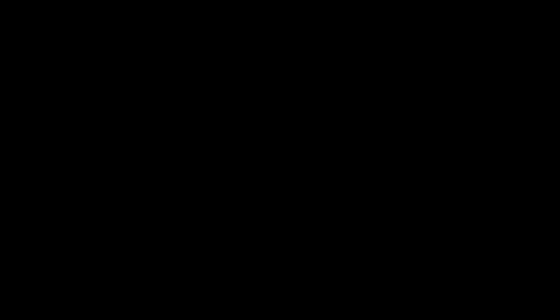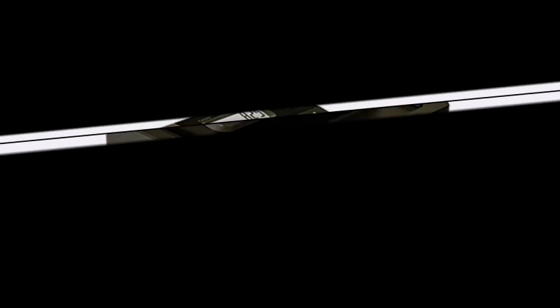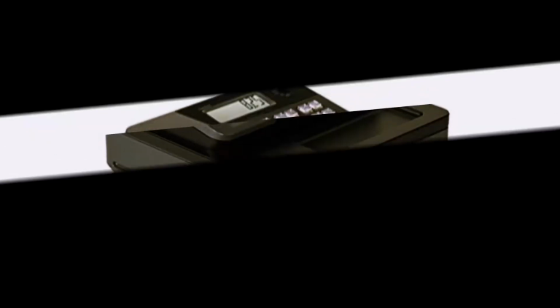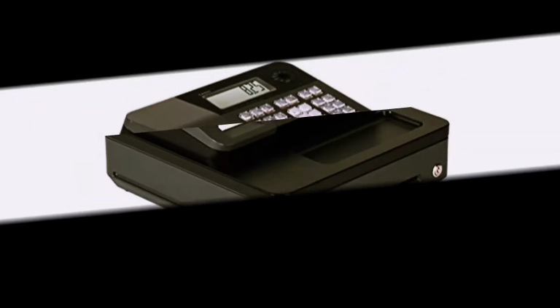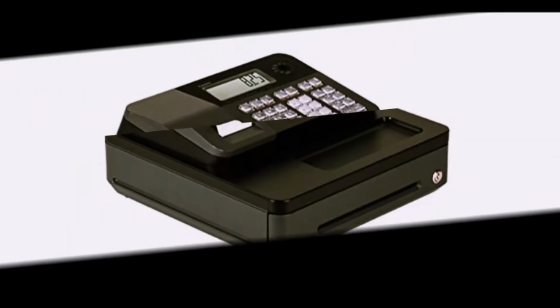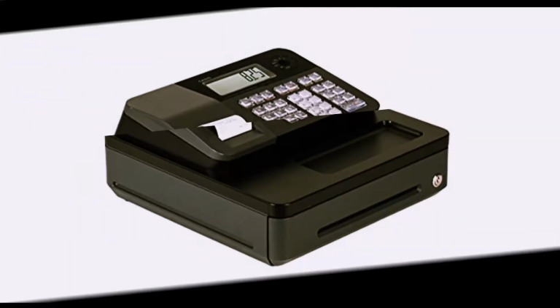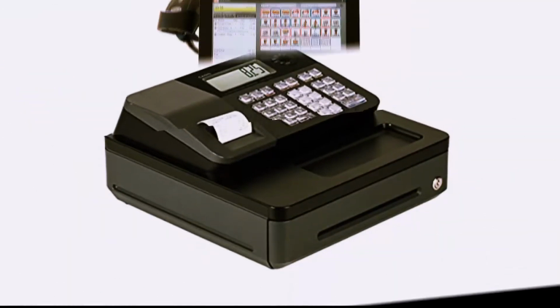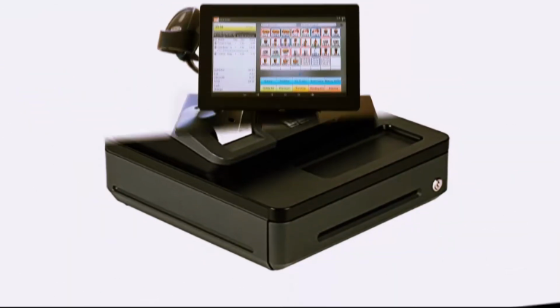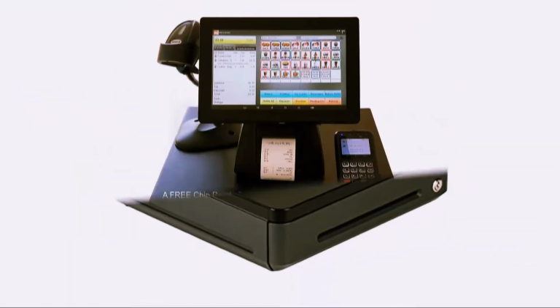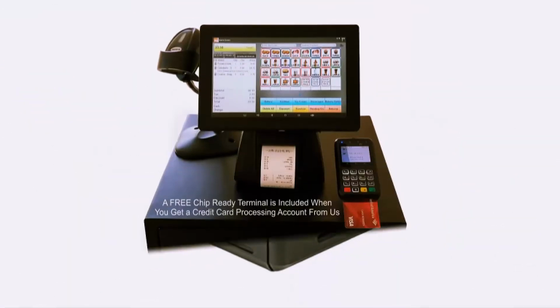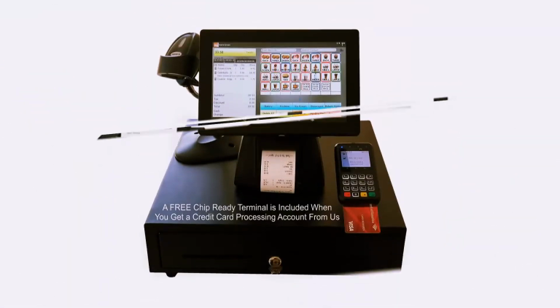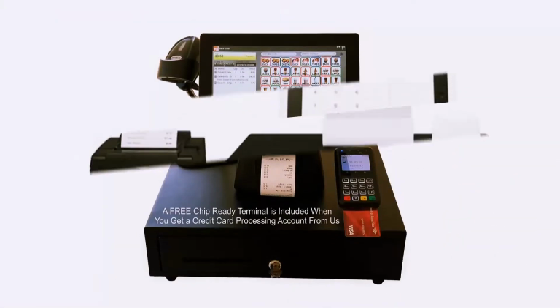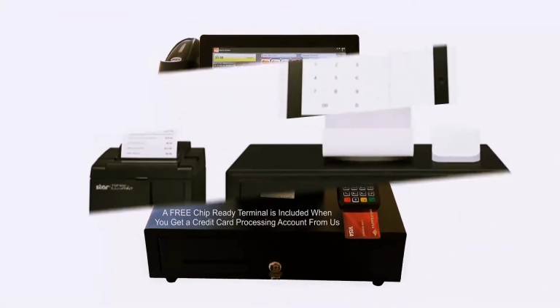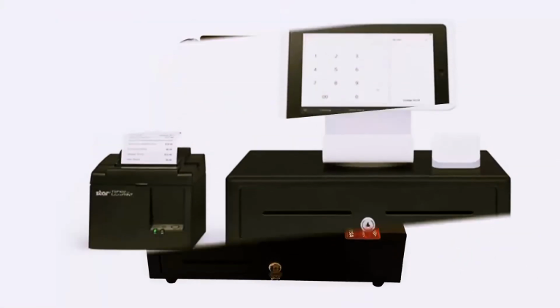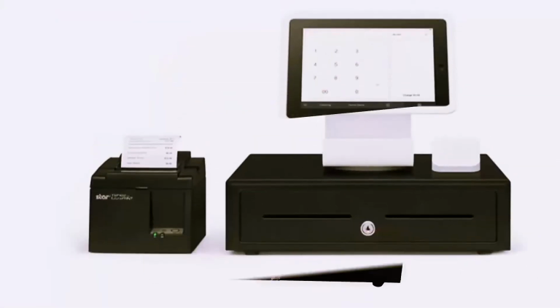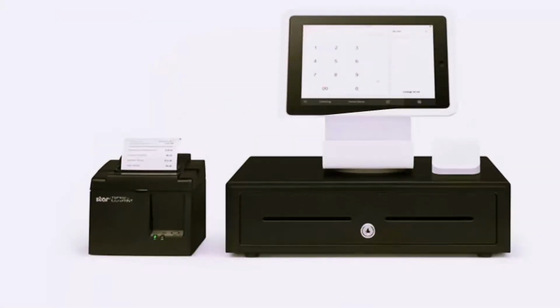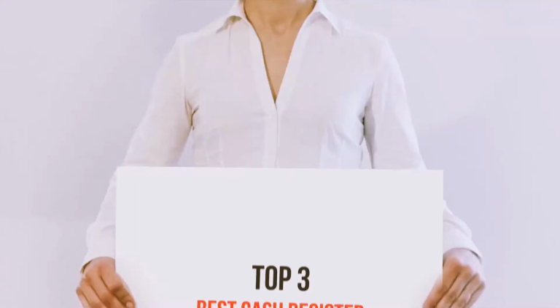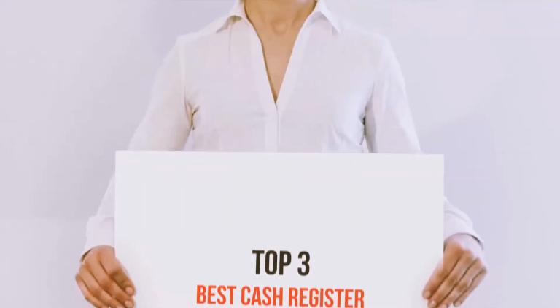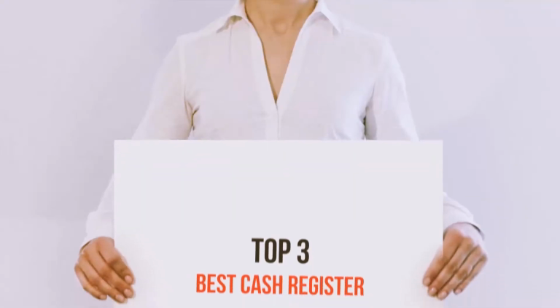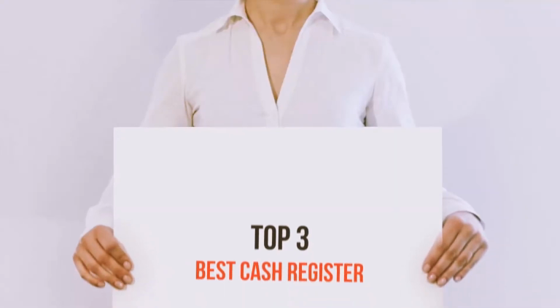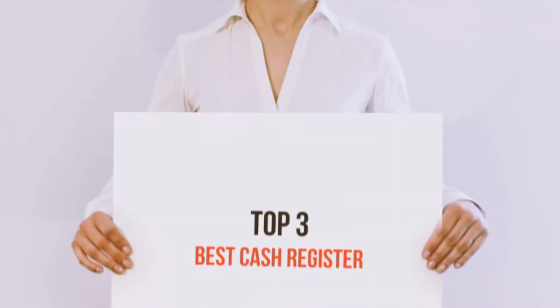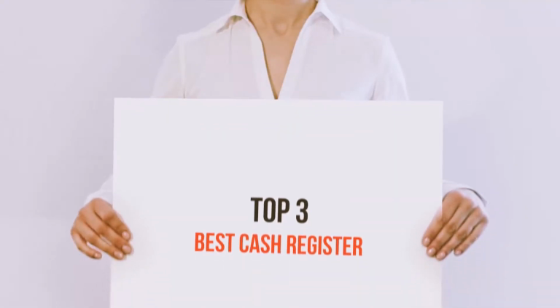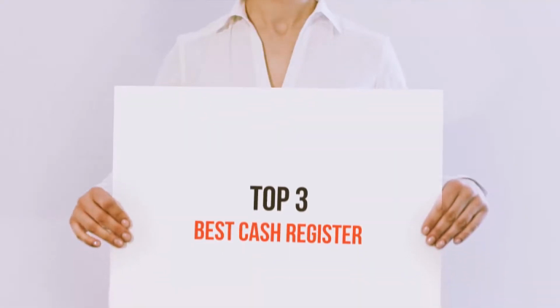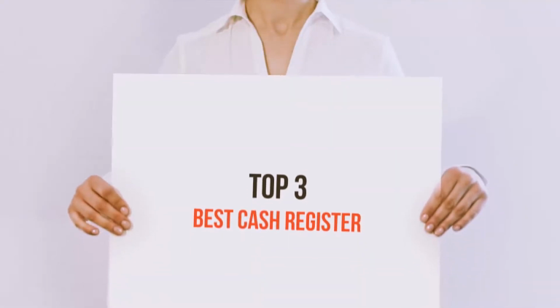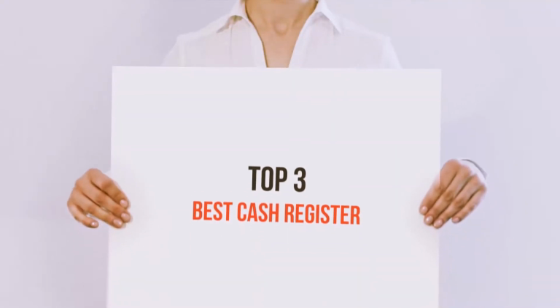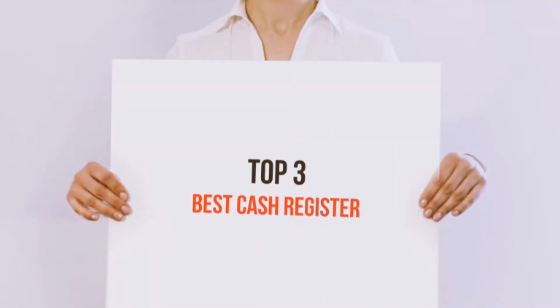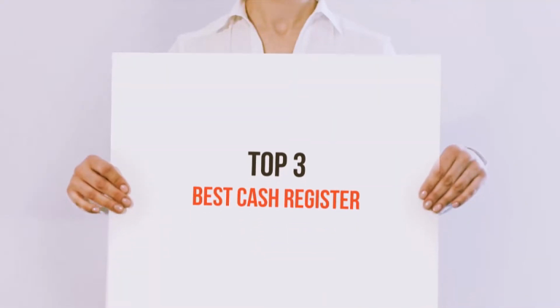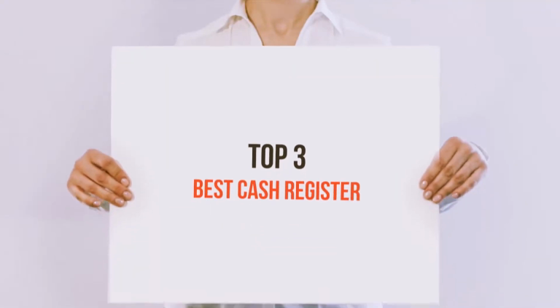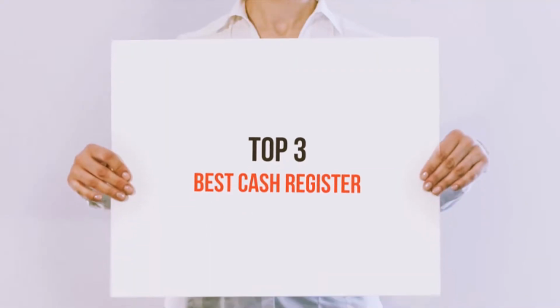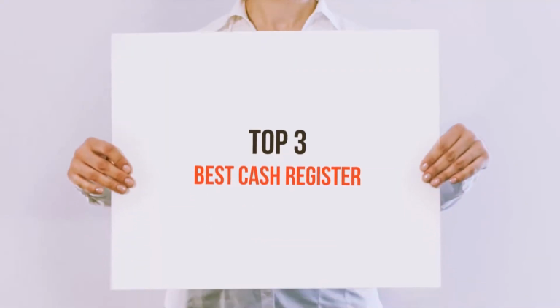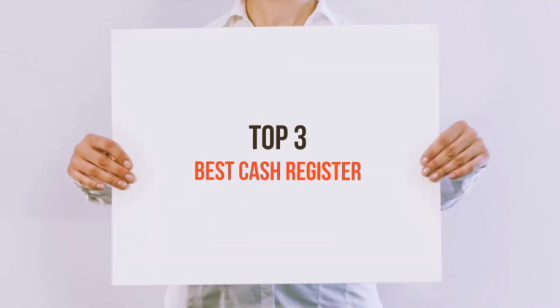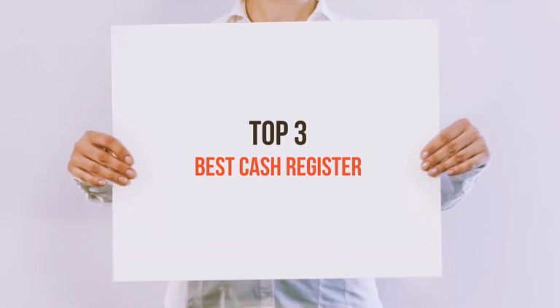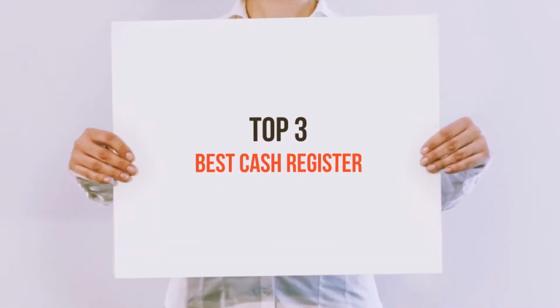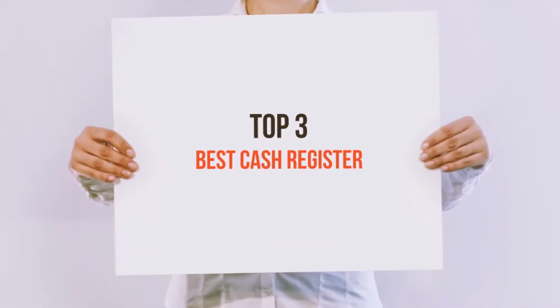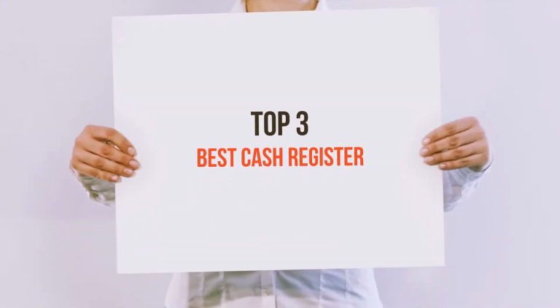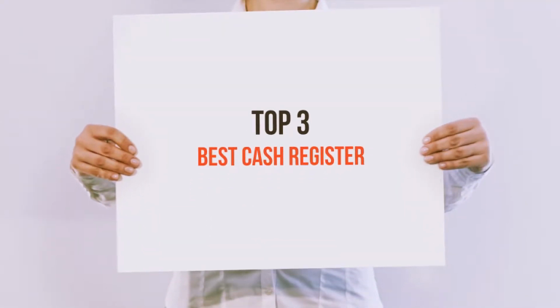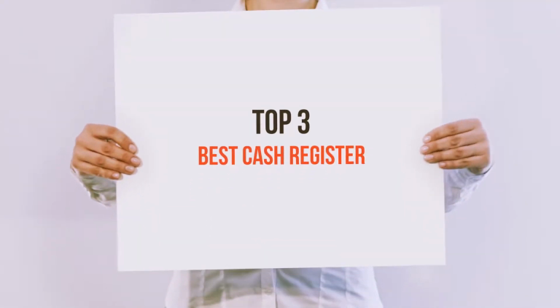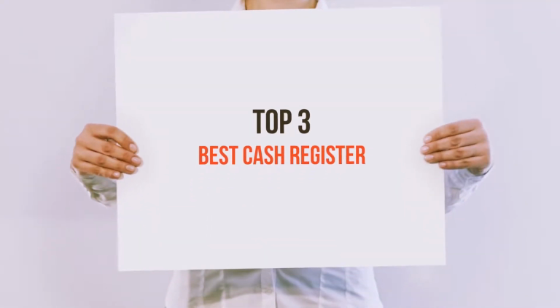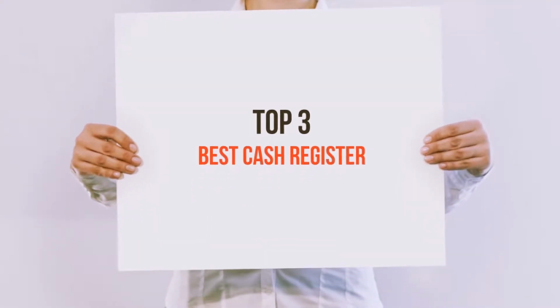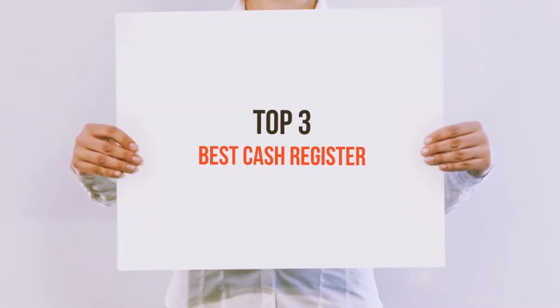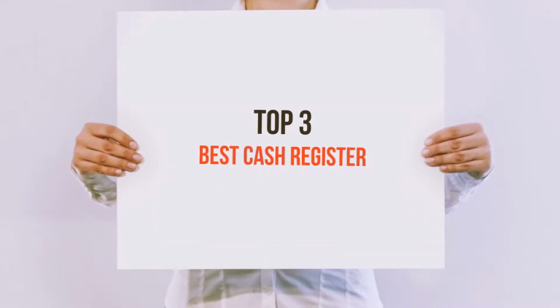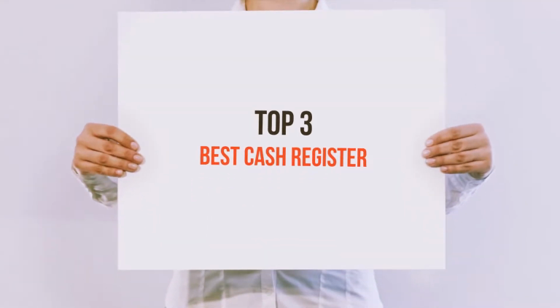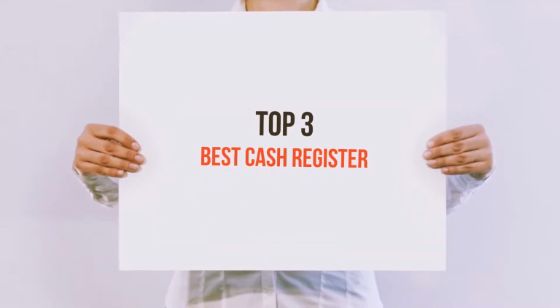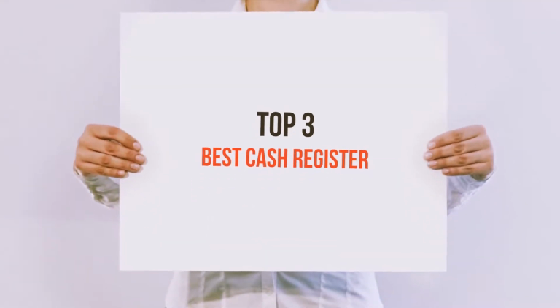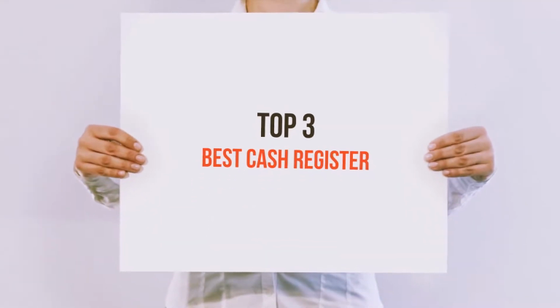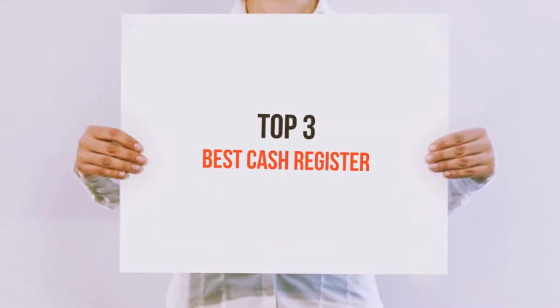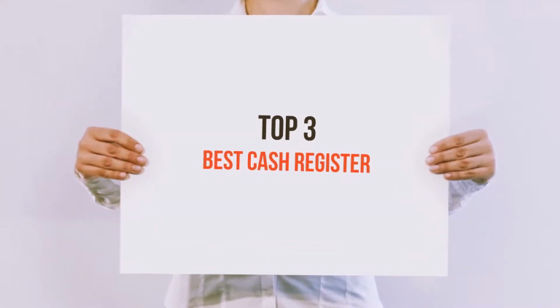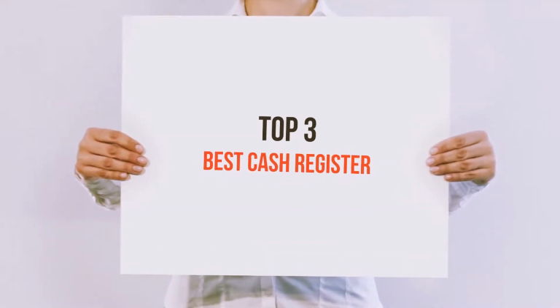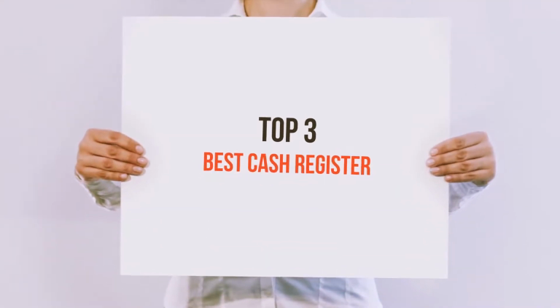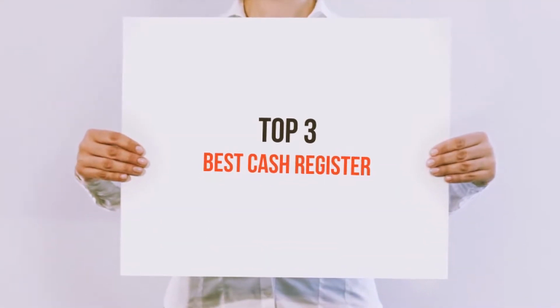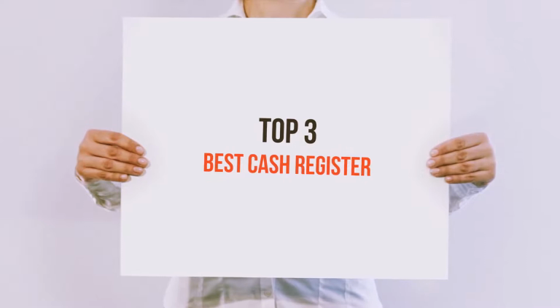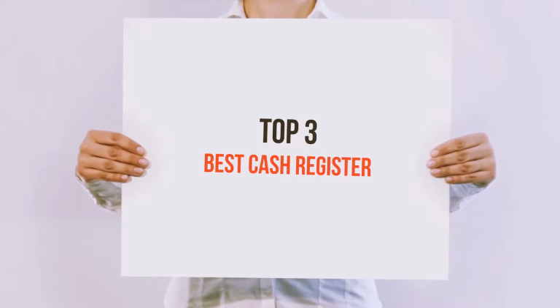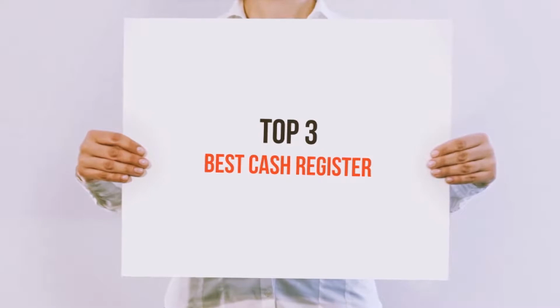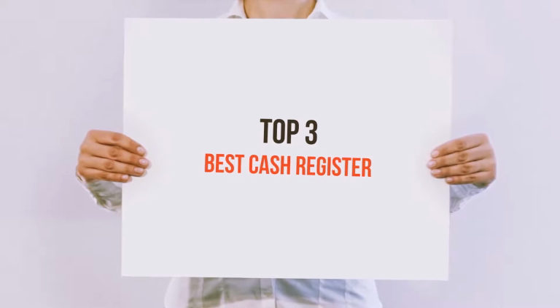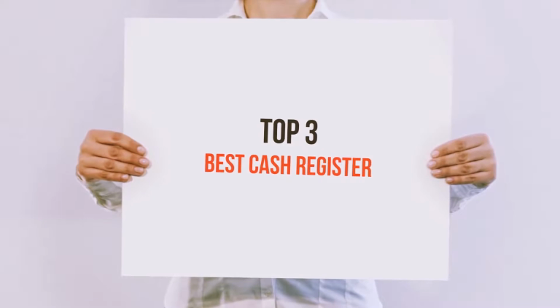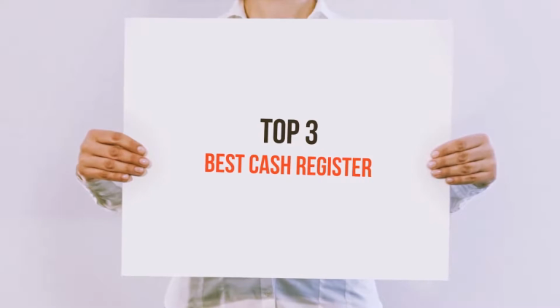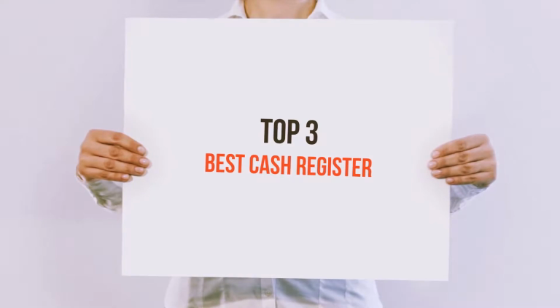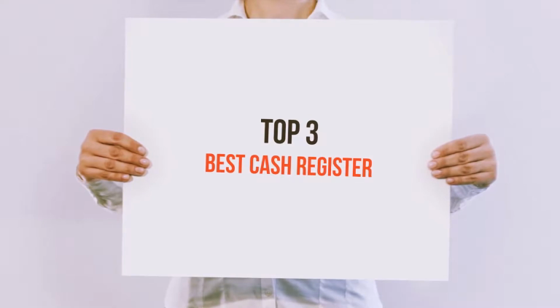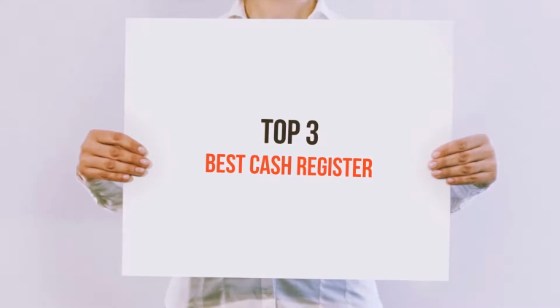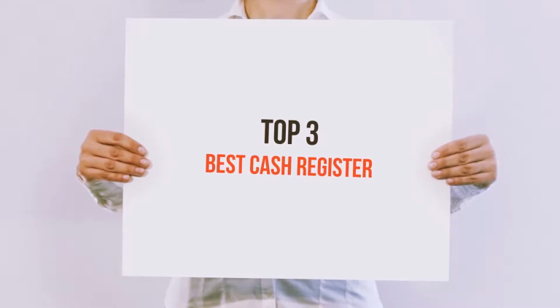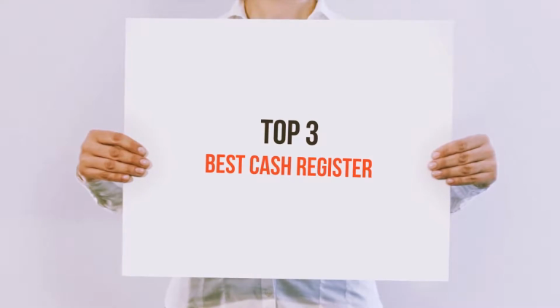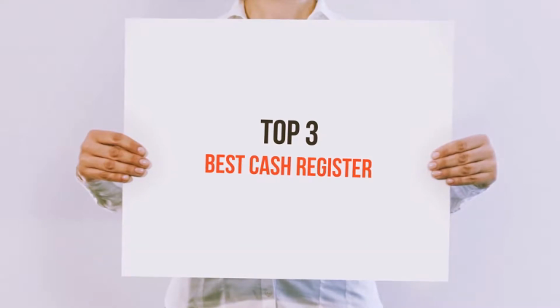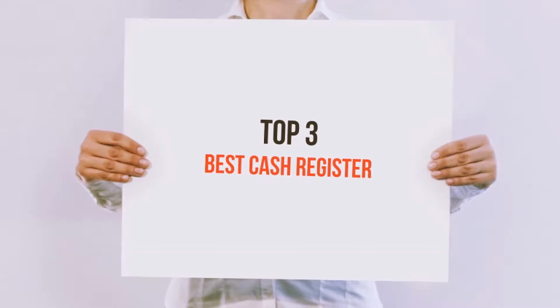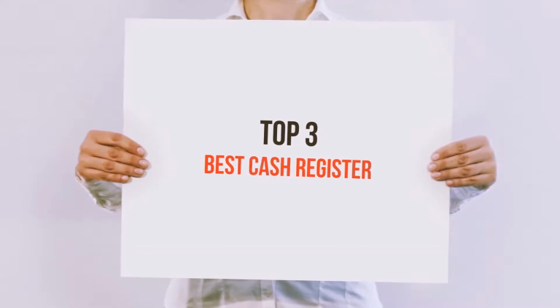Hi everyone, welcome back to my channel. Today I'm going to talk about the Top 3 Best Cash Registers.